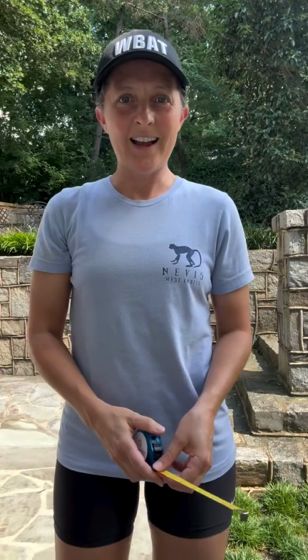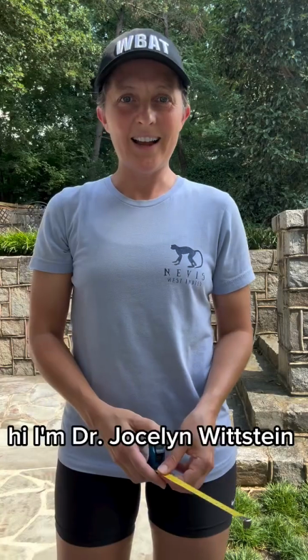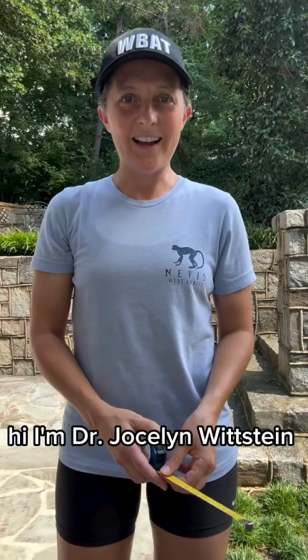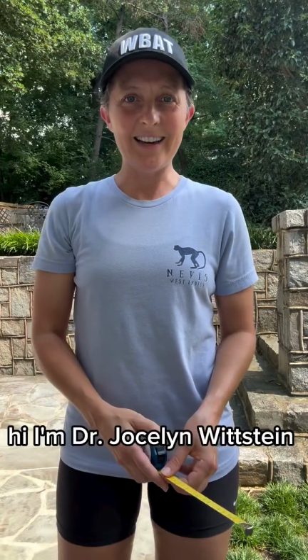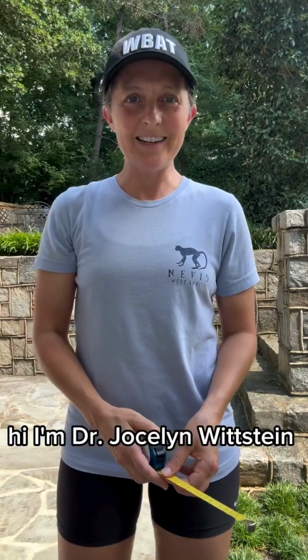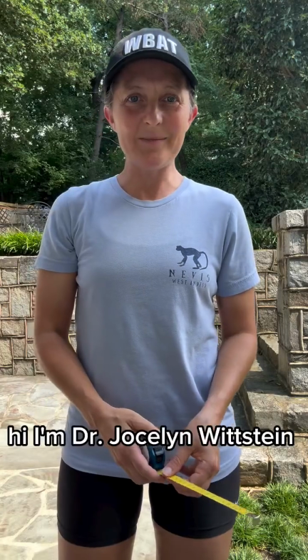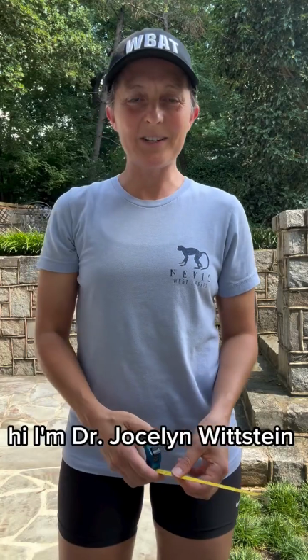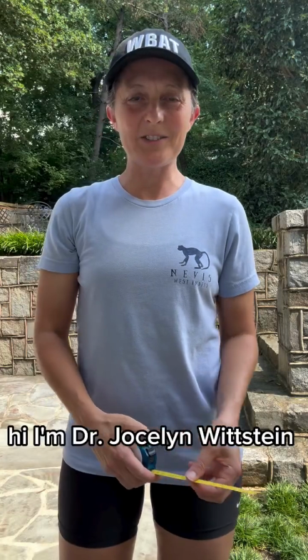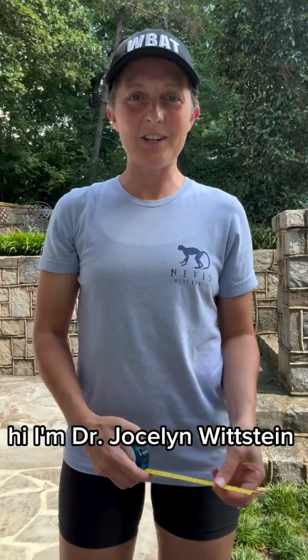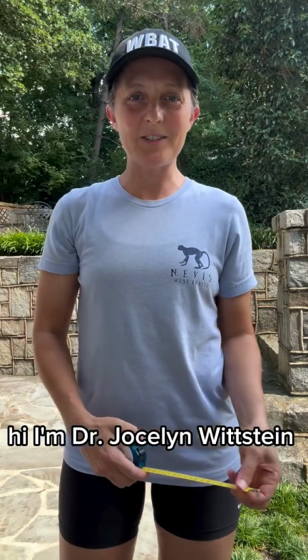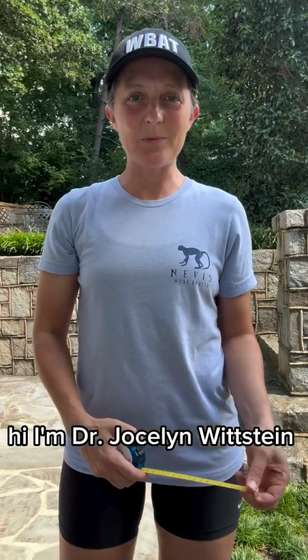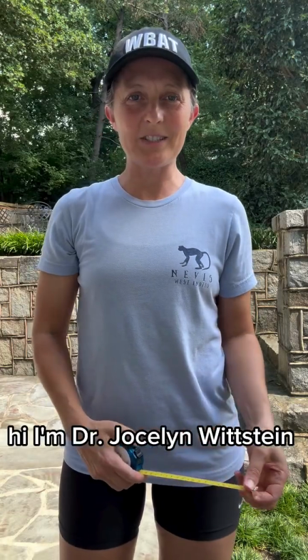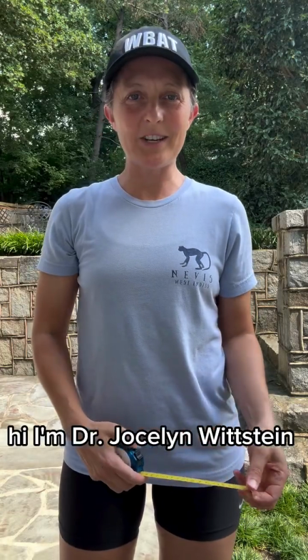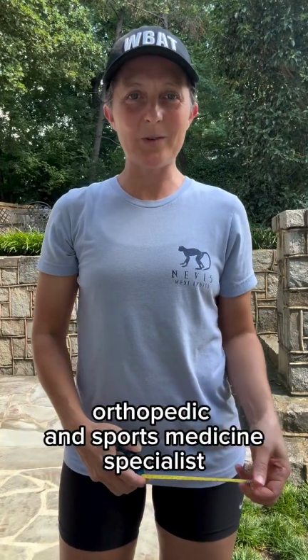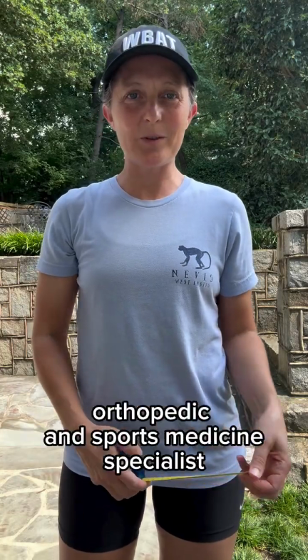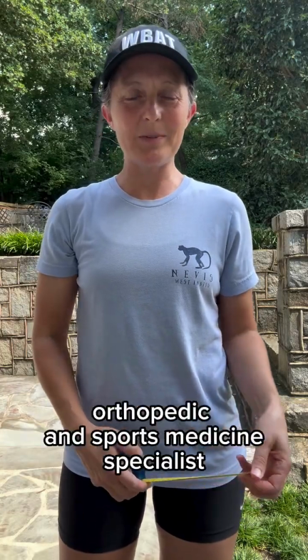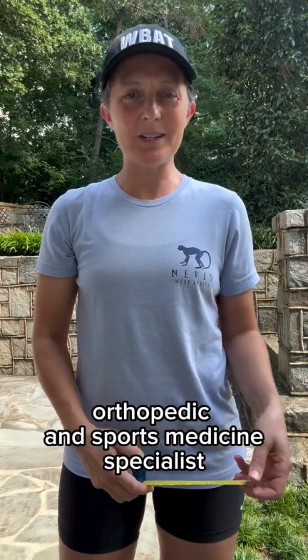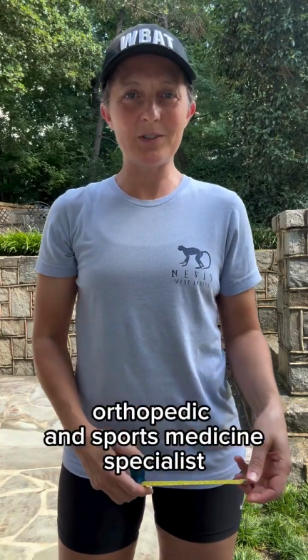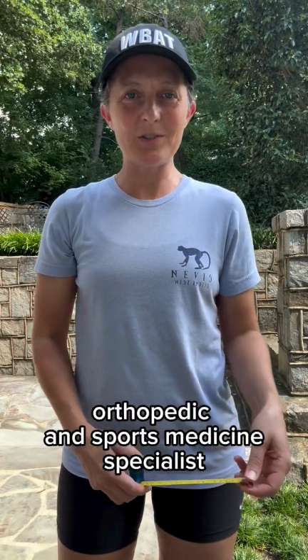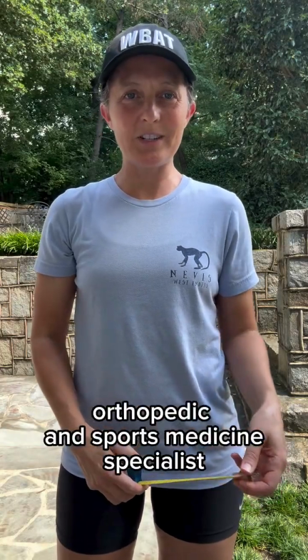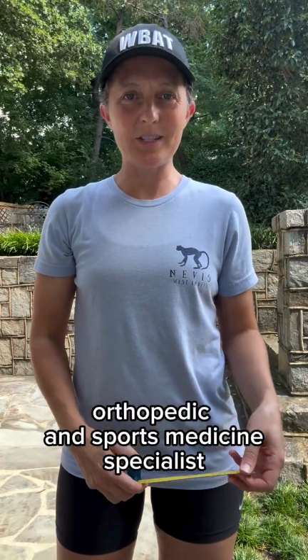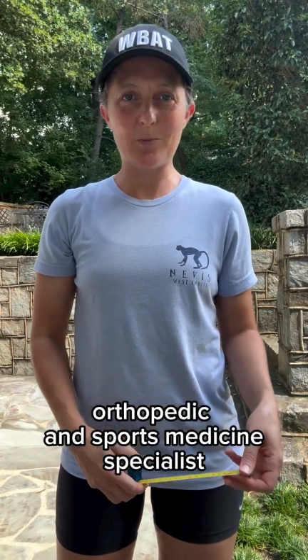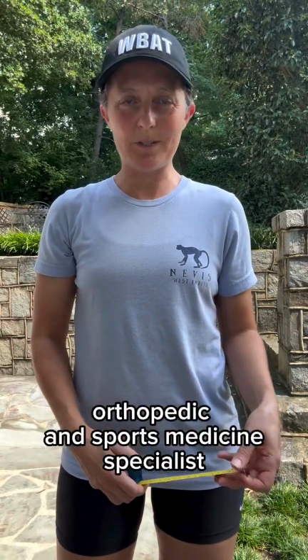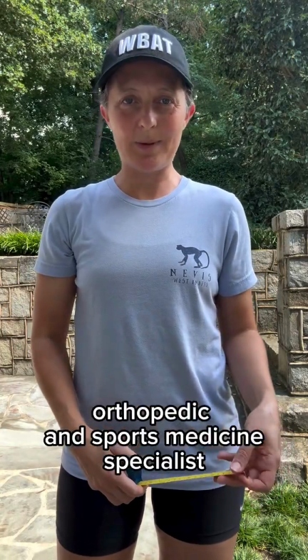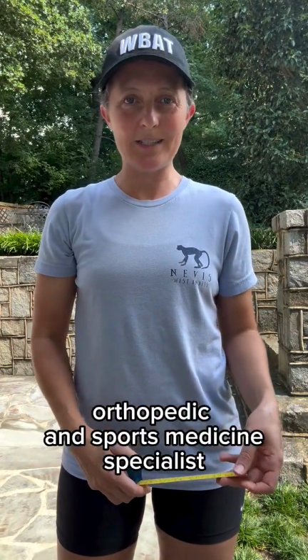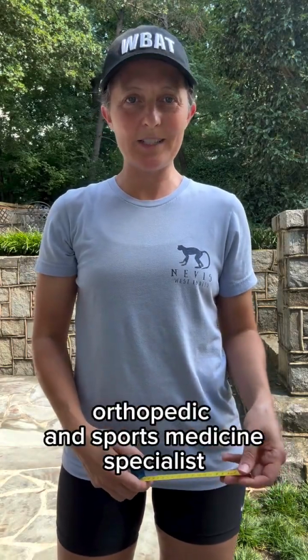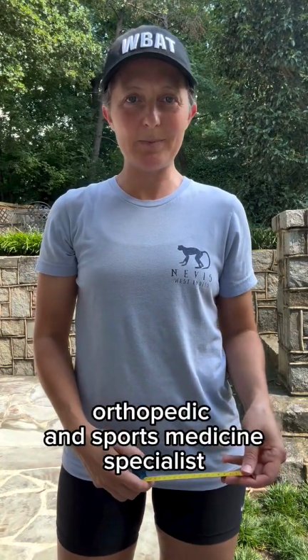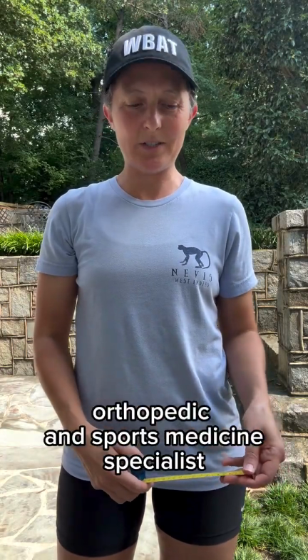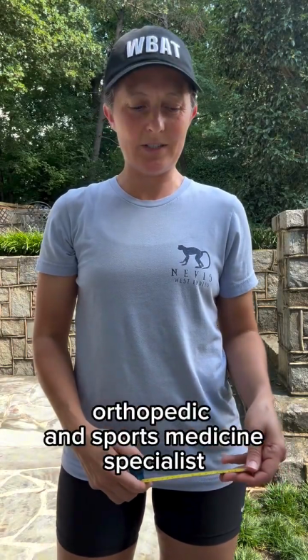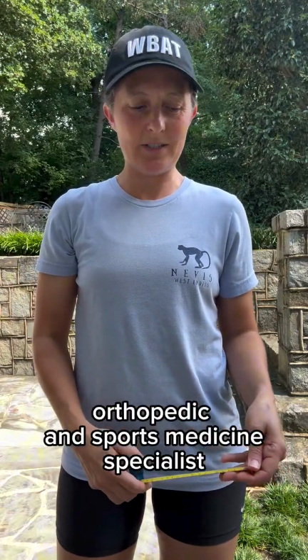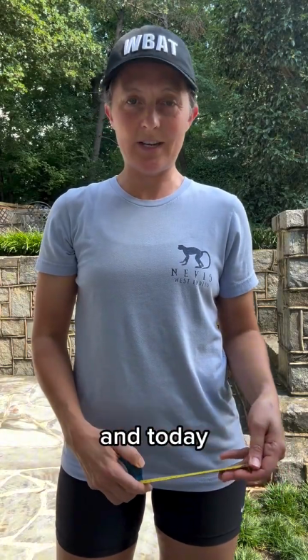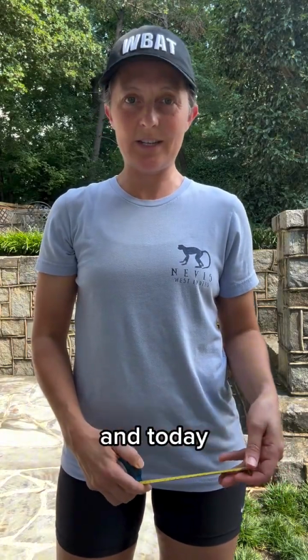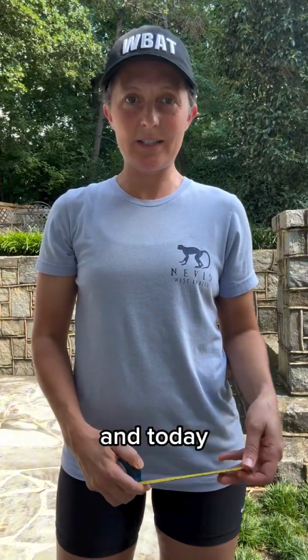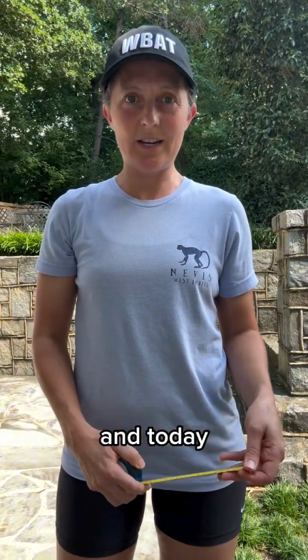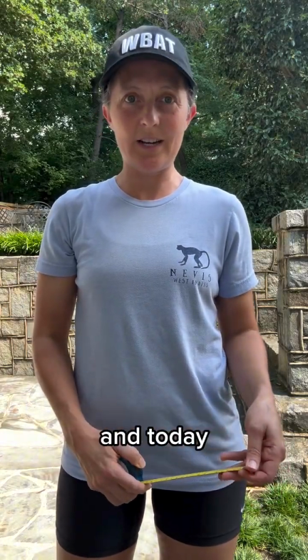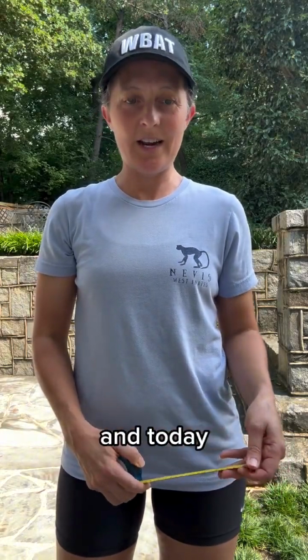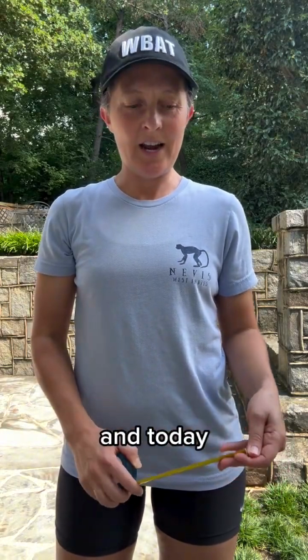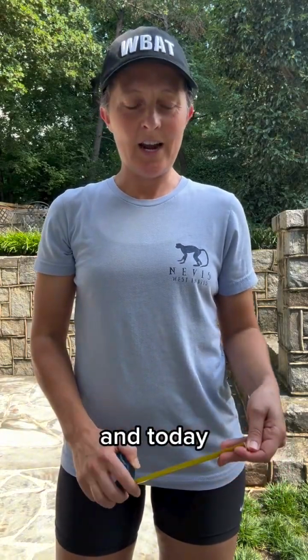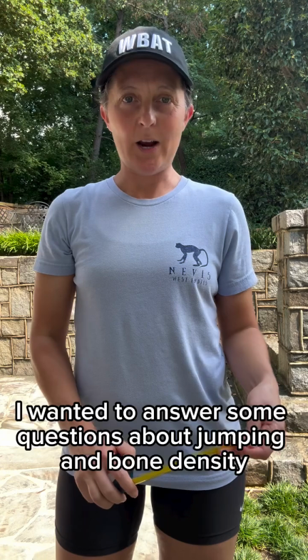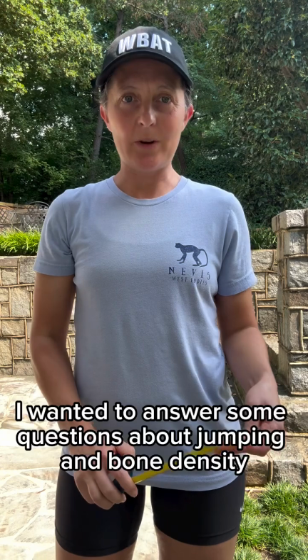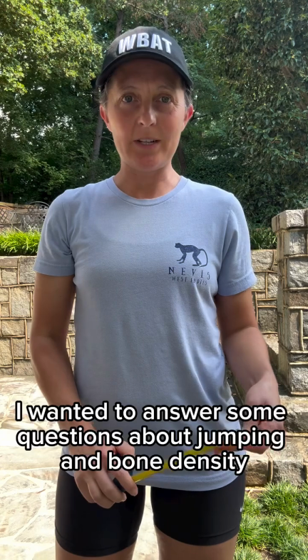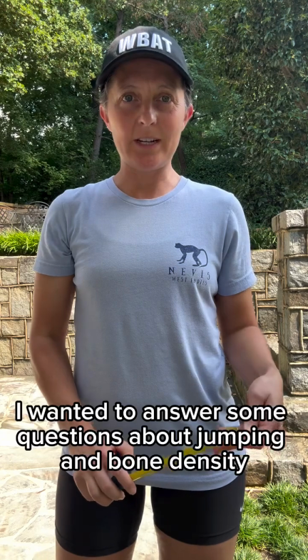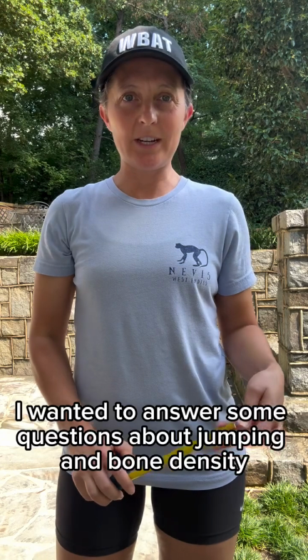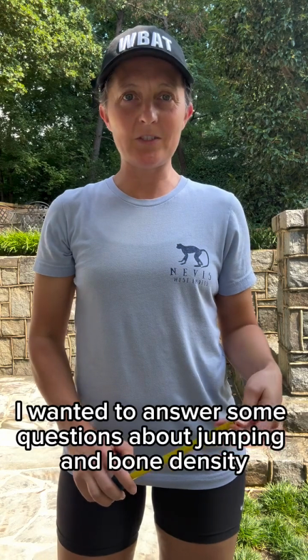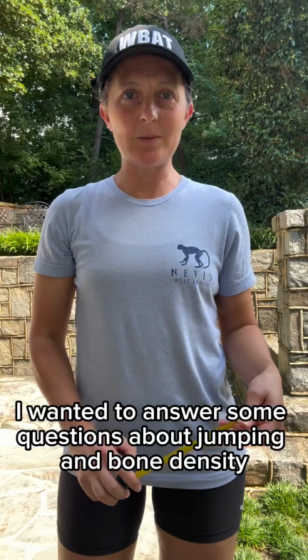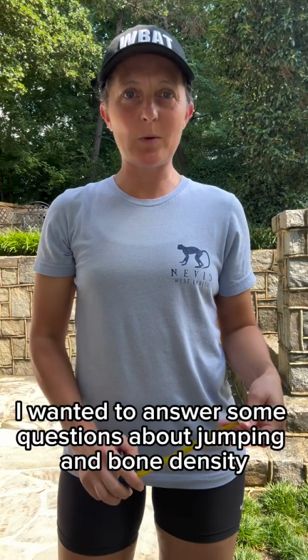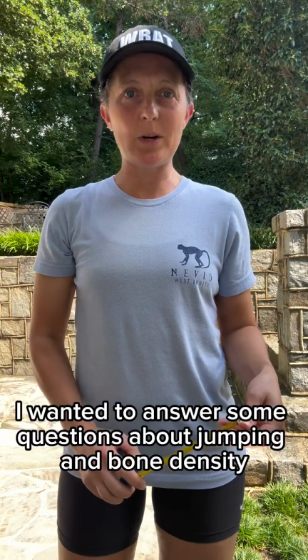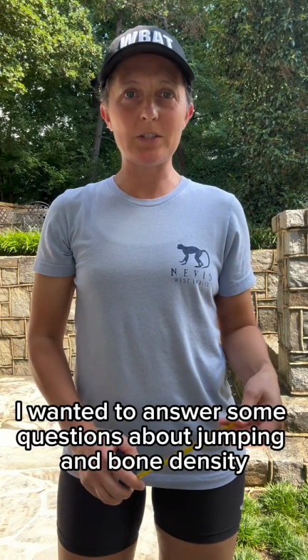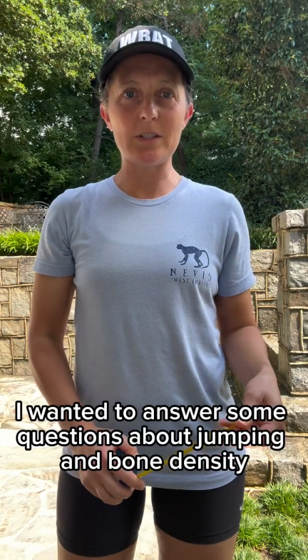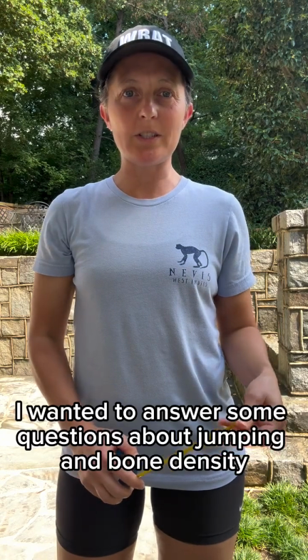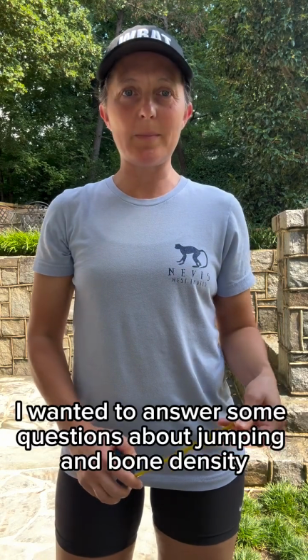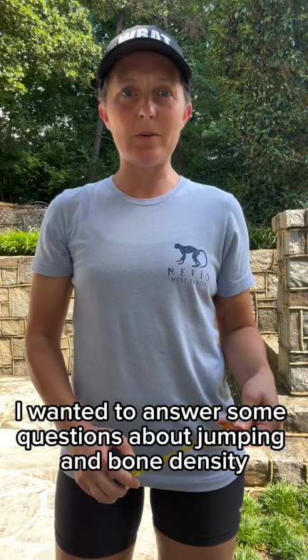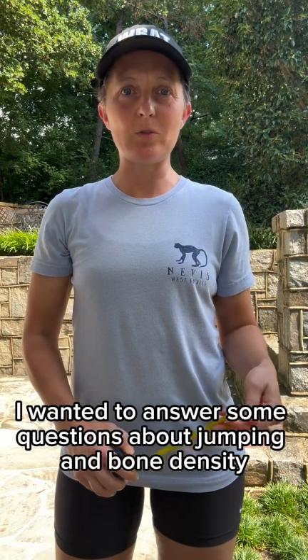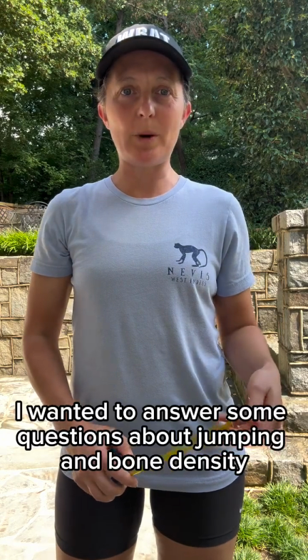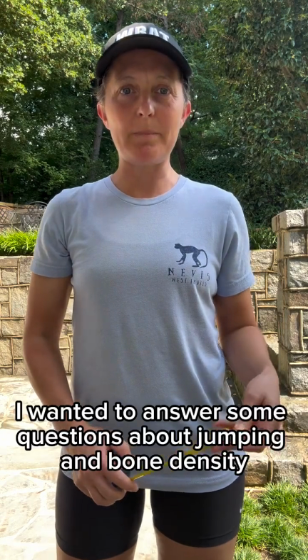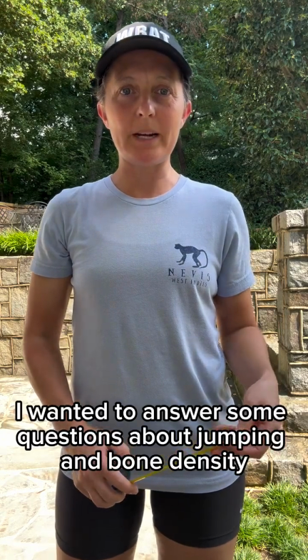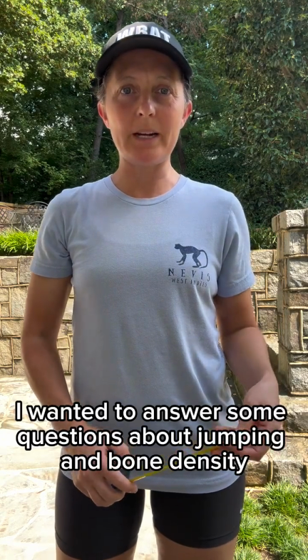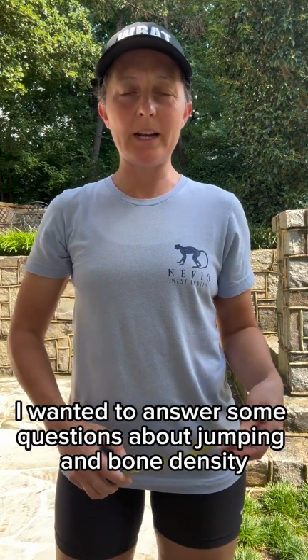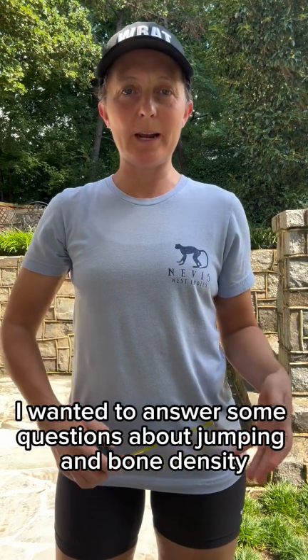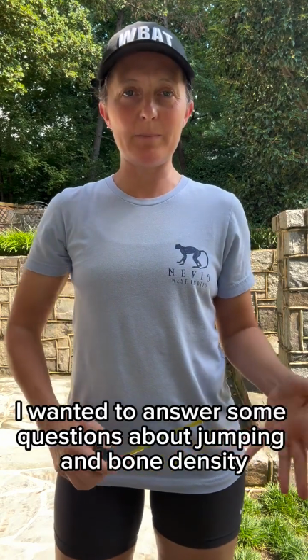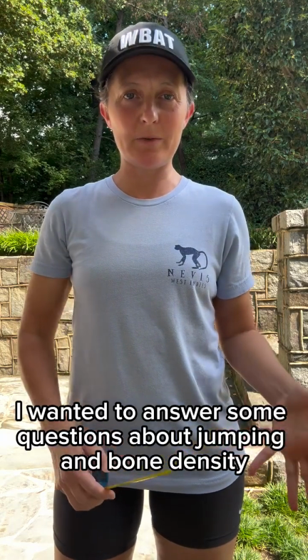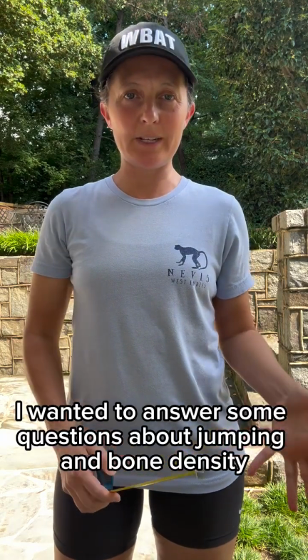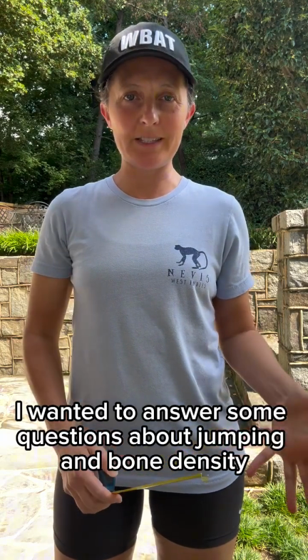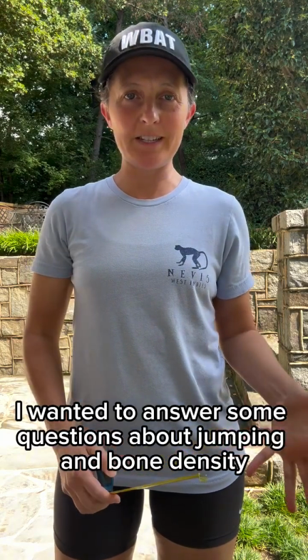Hi, I'm Dr. Jocelyn Whitstine, orthopedic surgeon and sports medicine specialist, and today I wanted to answer some questions about jumping and bone density.